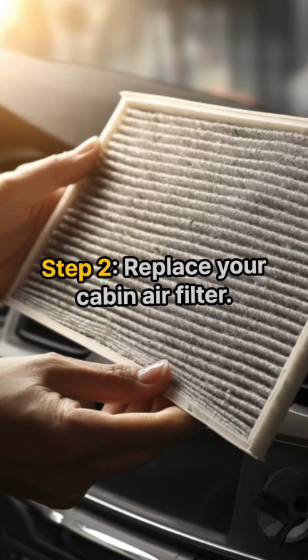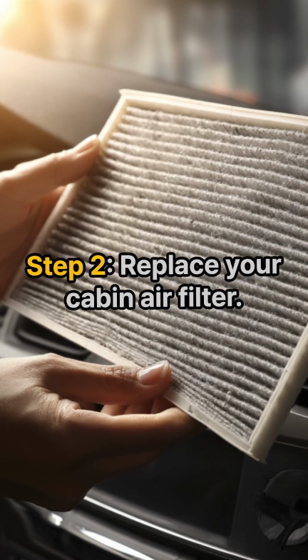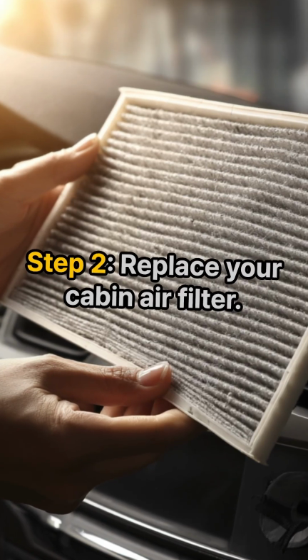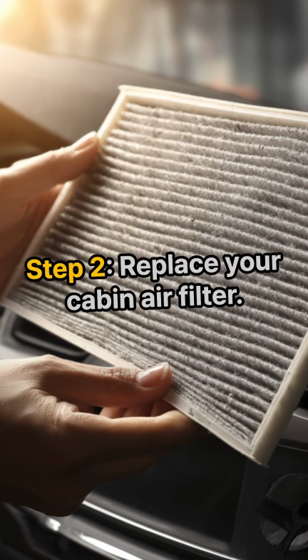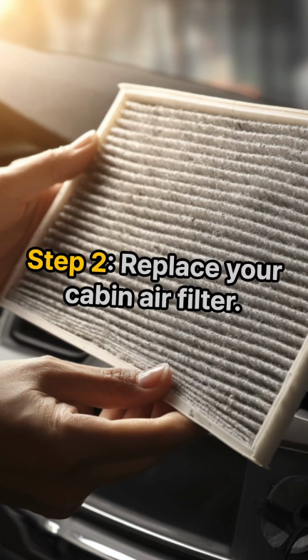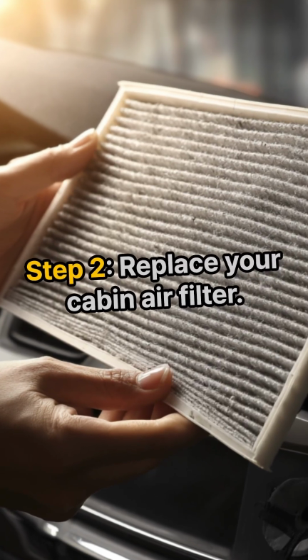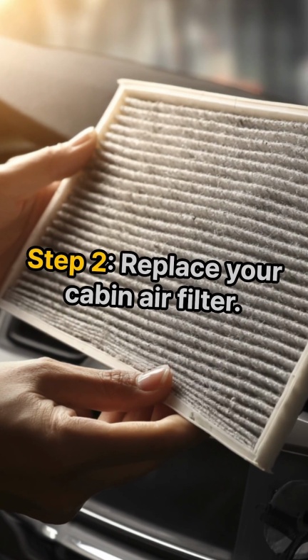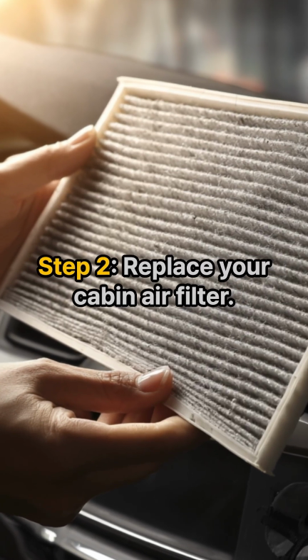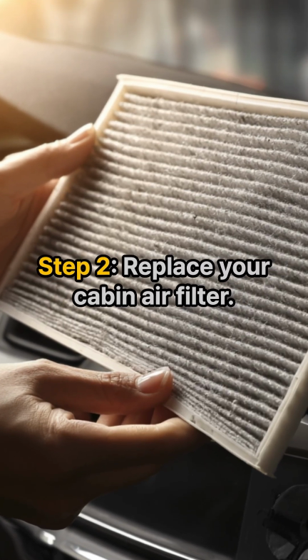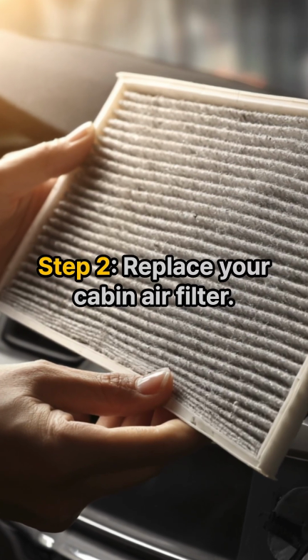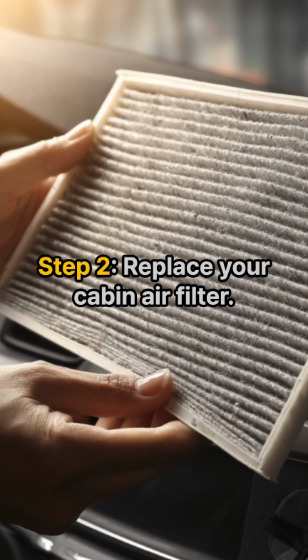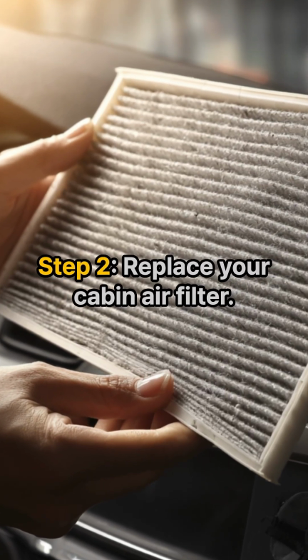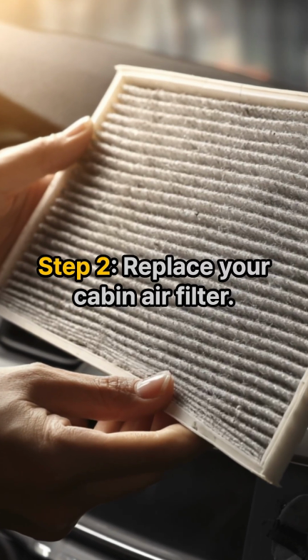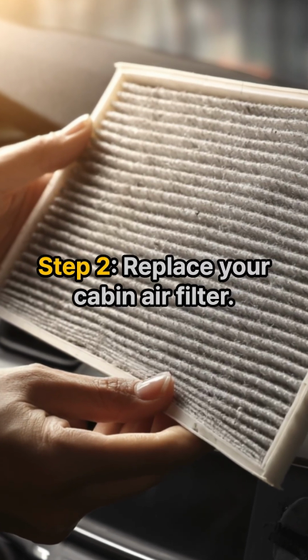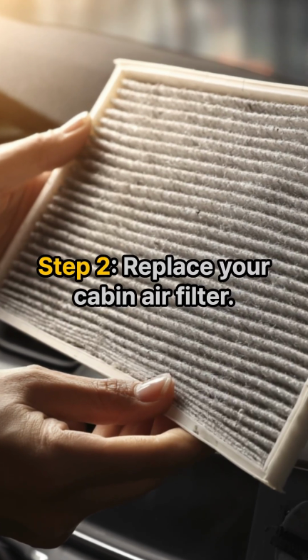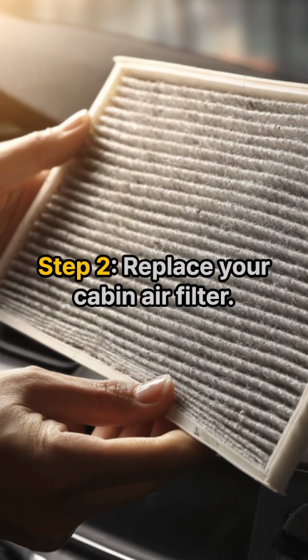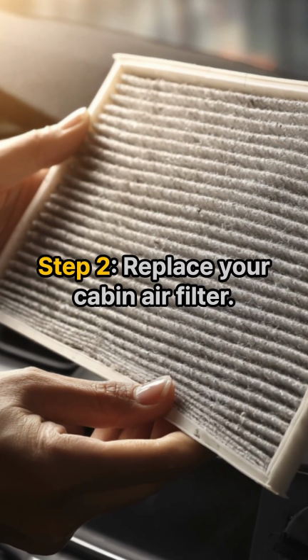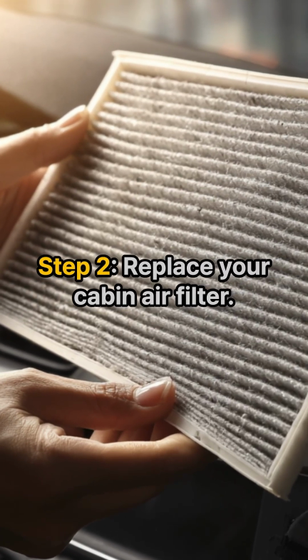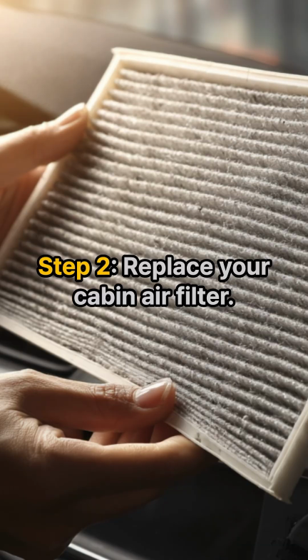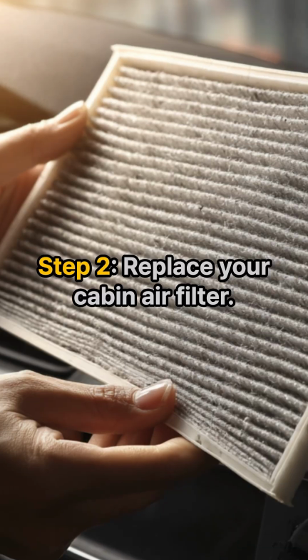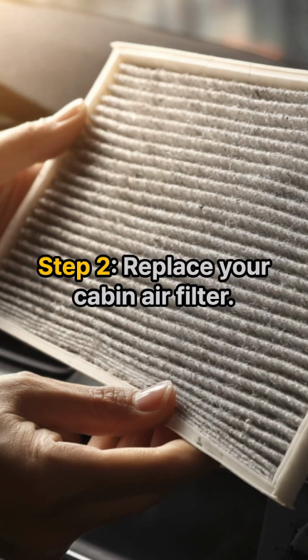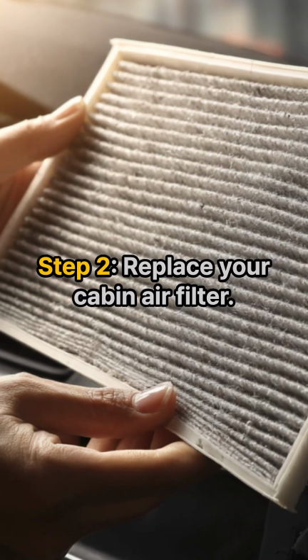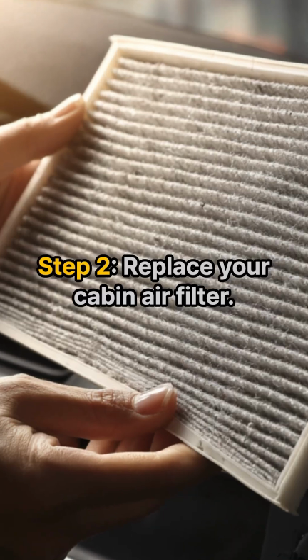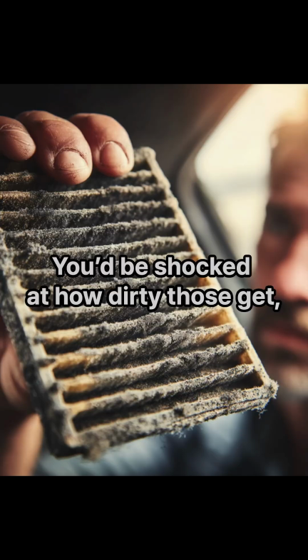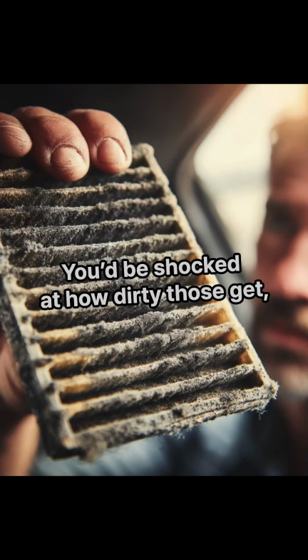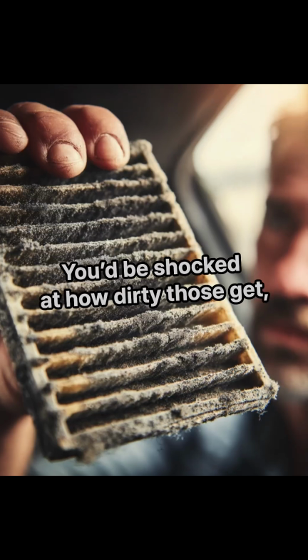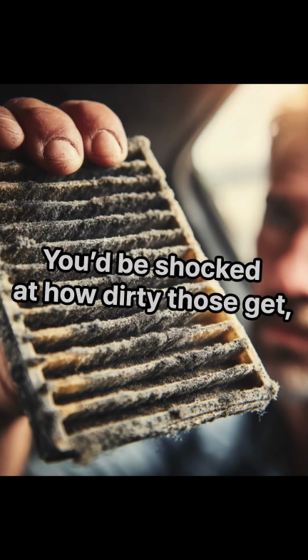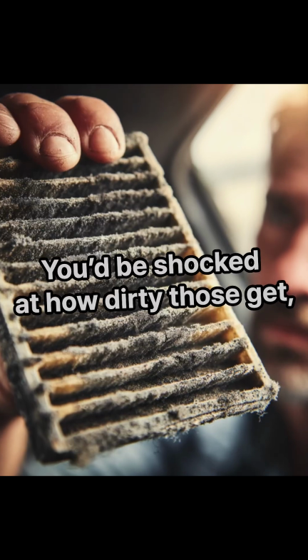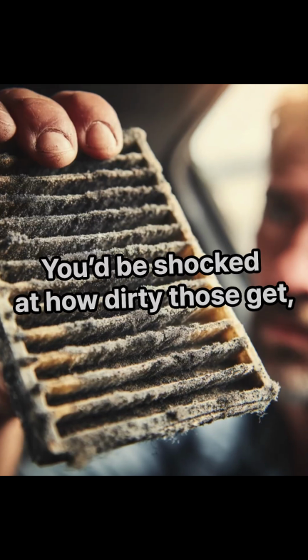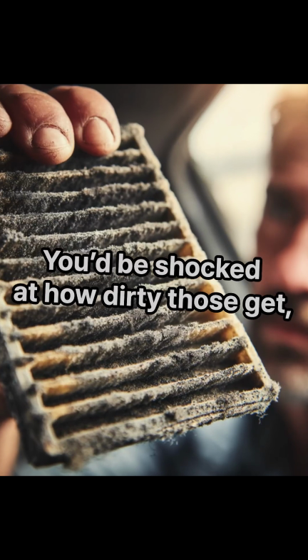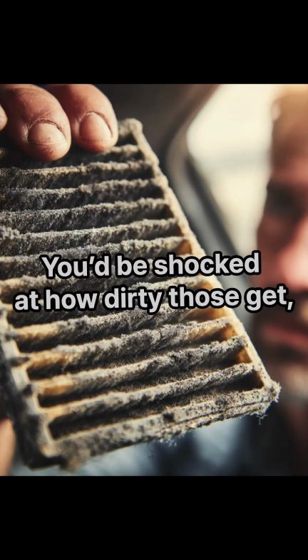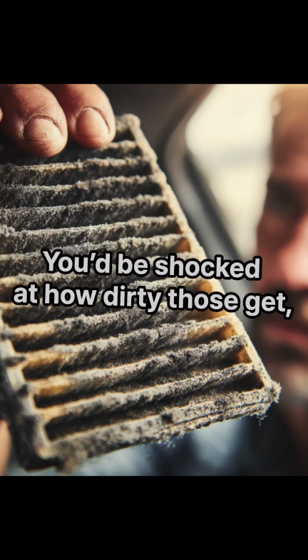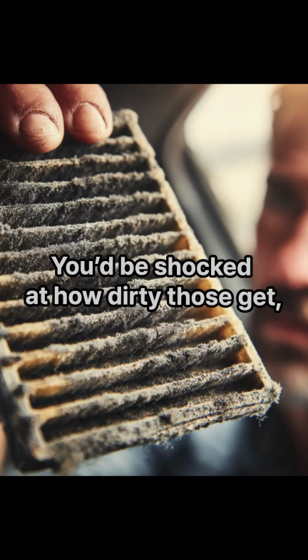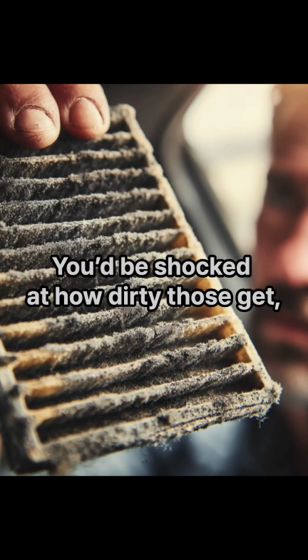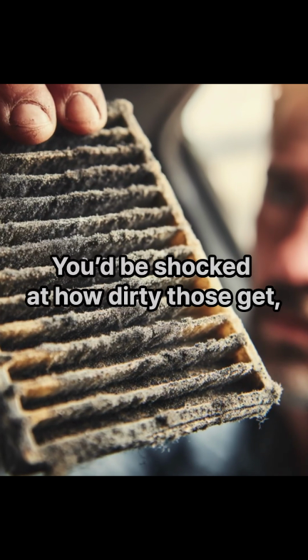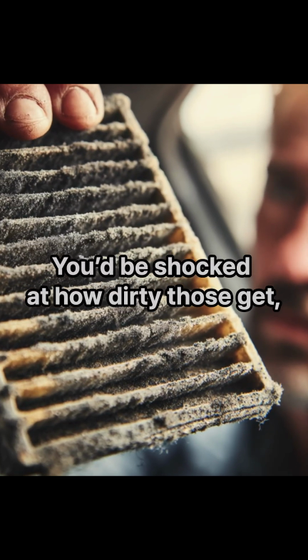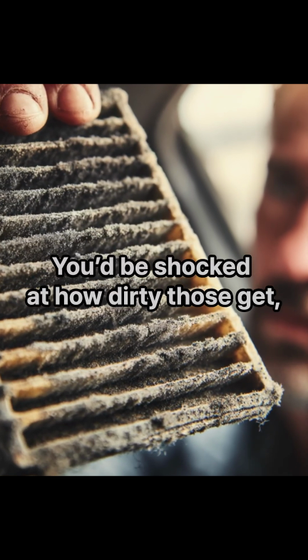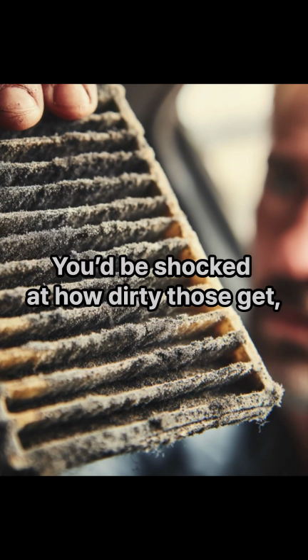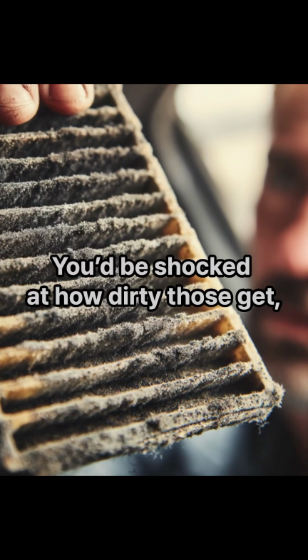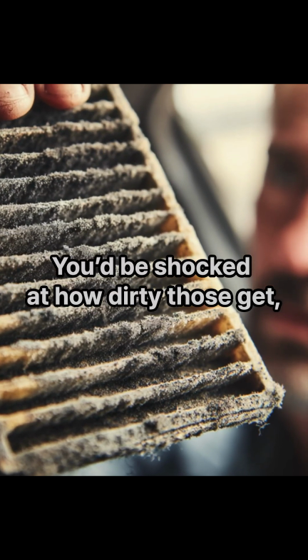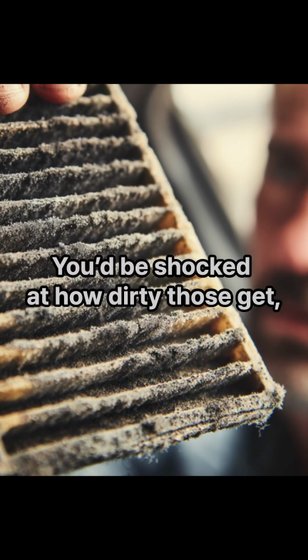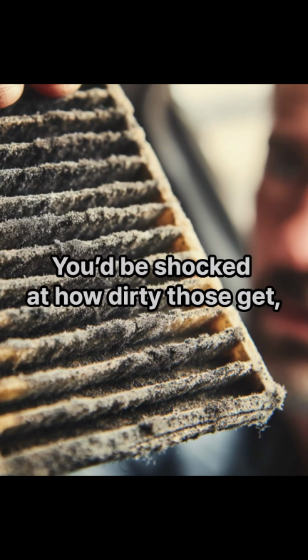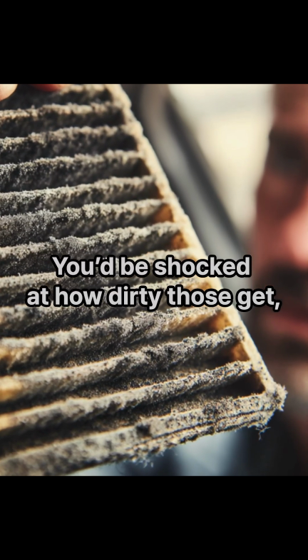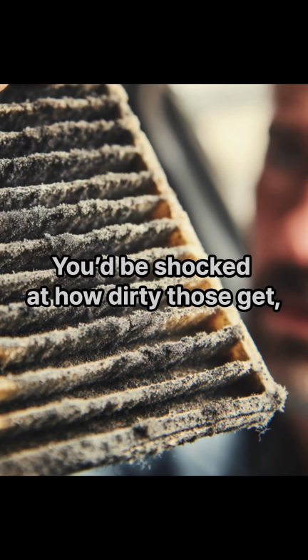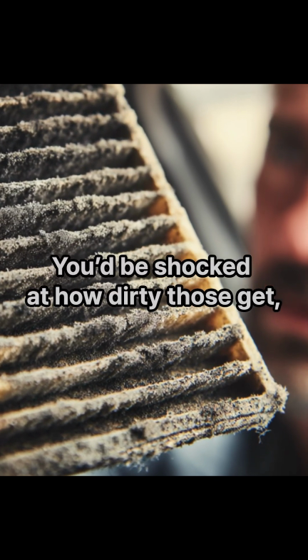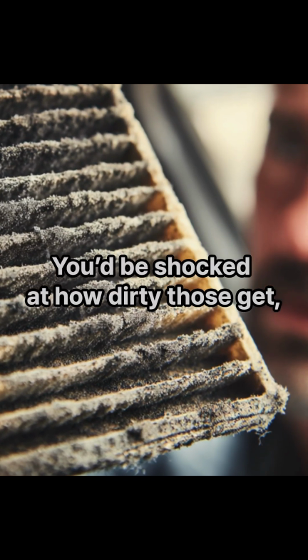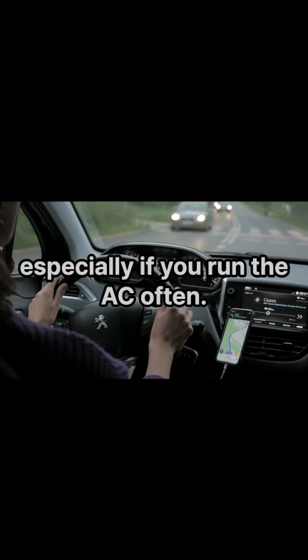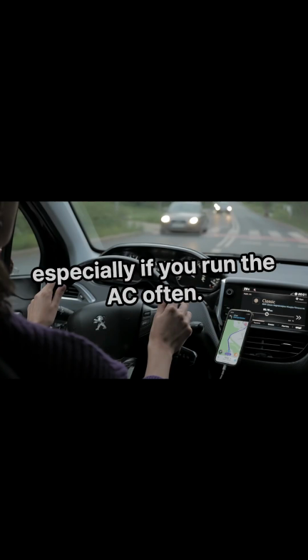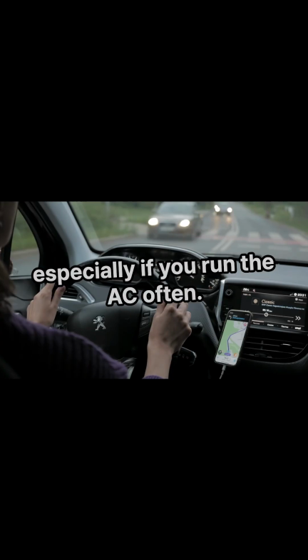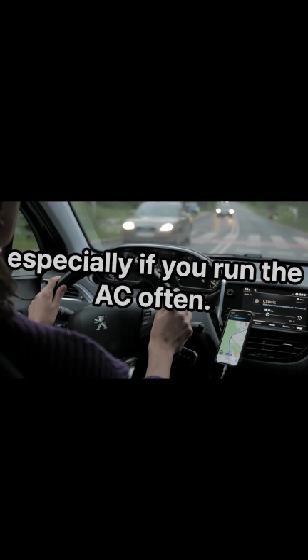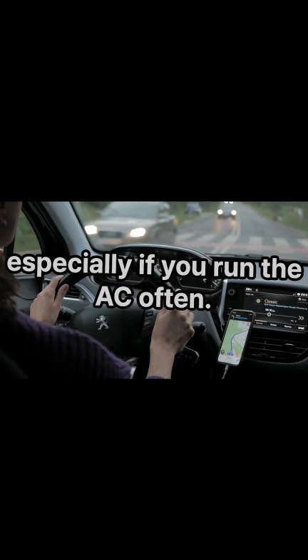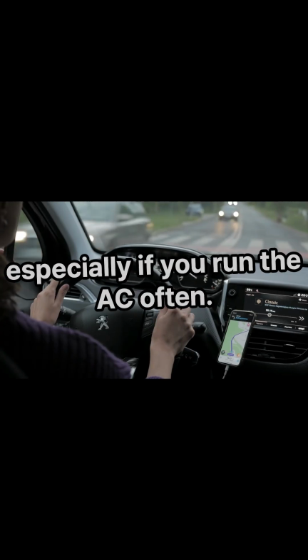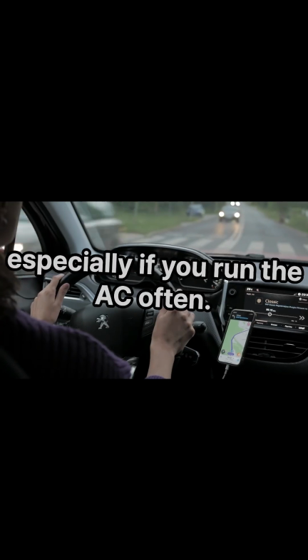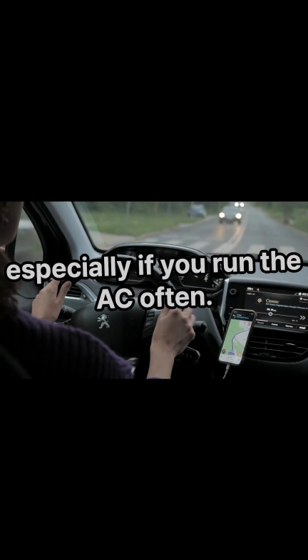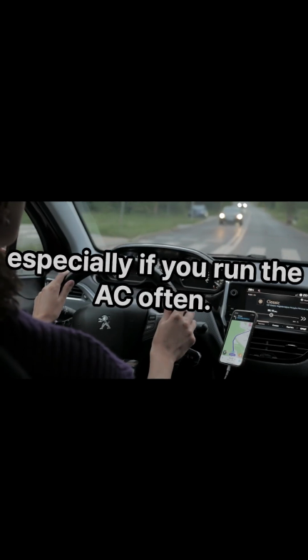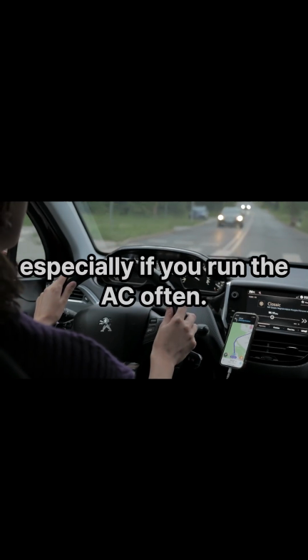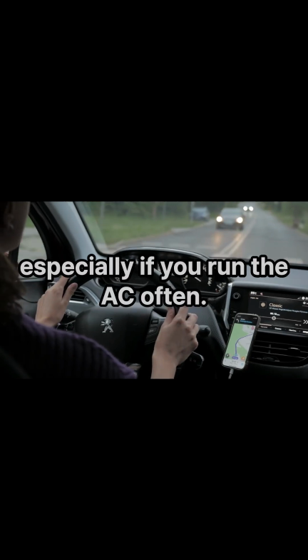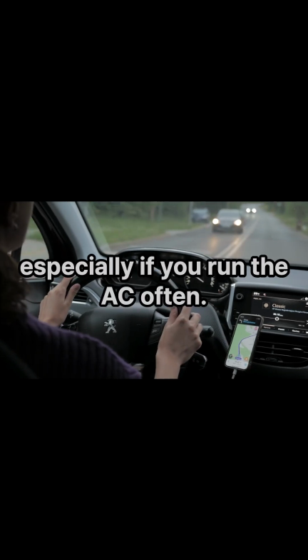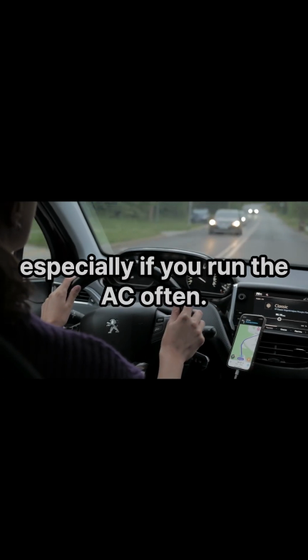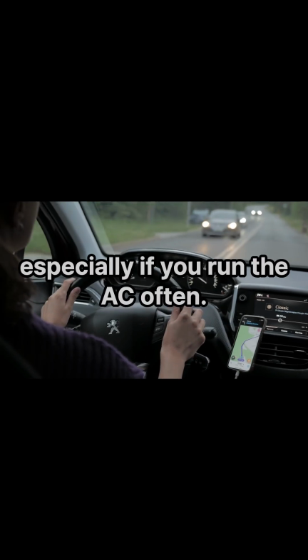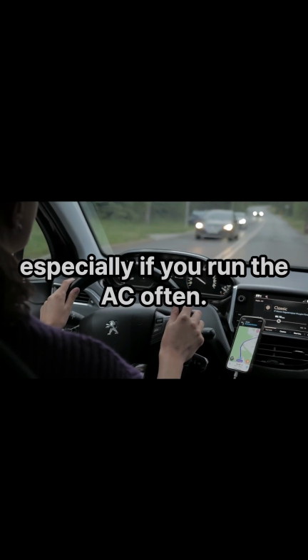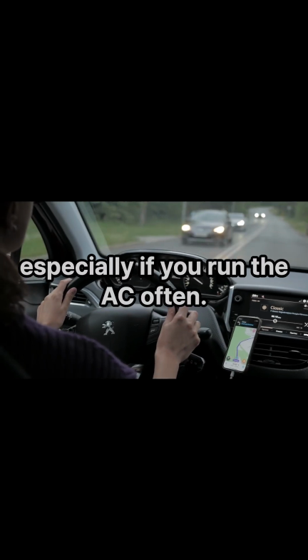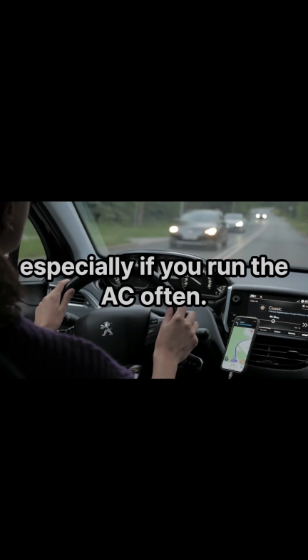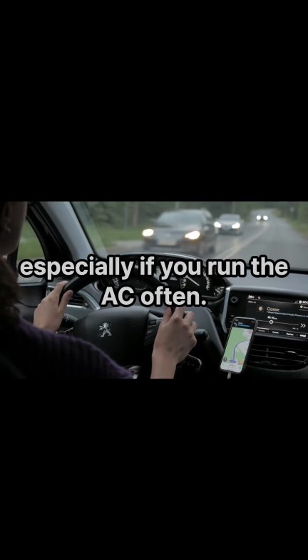Step two: replace your cabin air filter. You'd be shocked at how dirty those get, especially if you run the AC a lot.